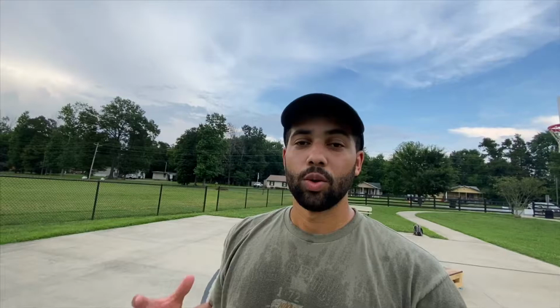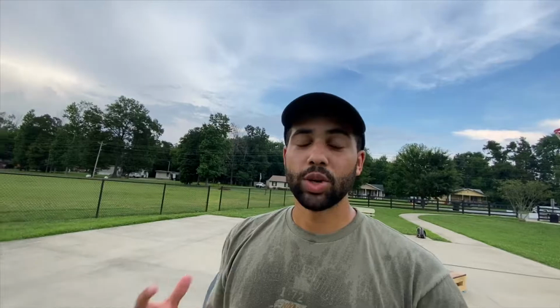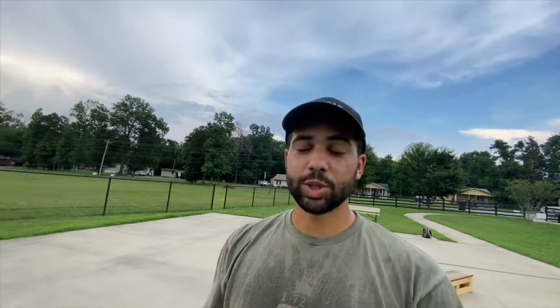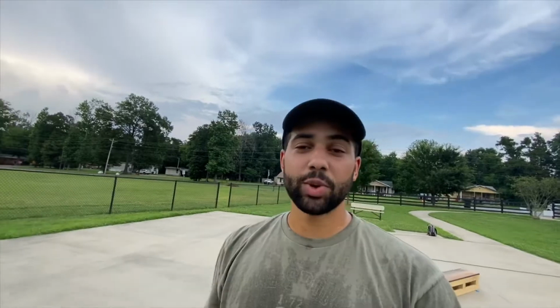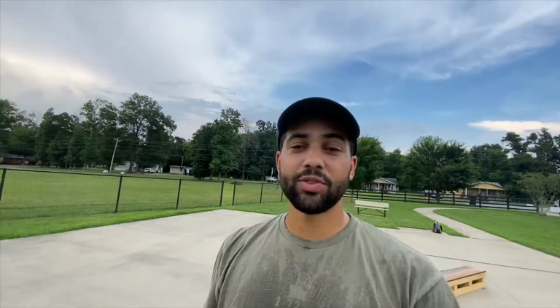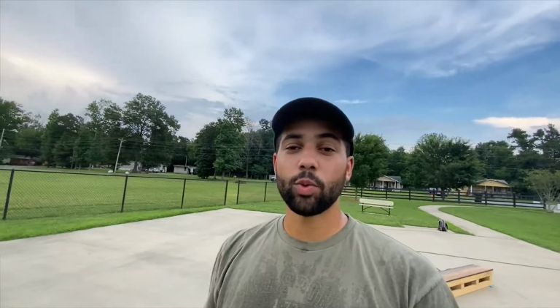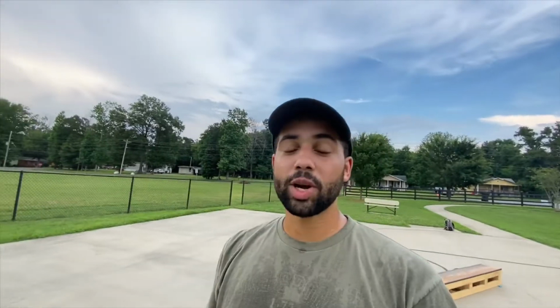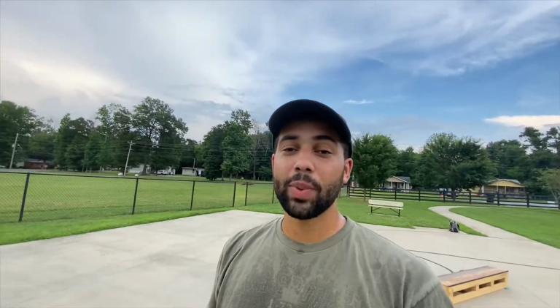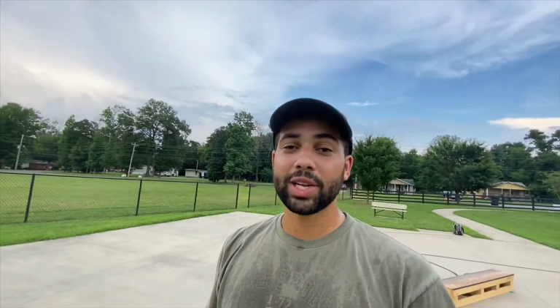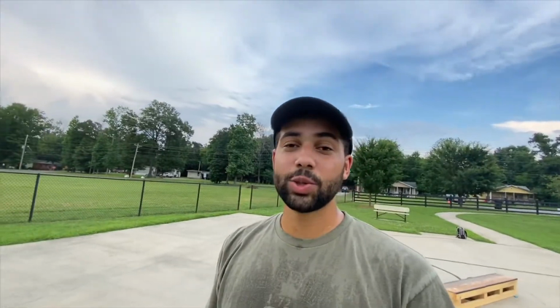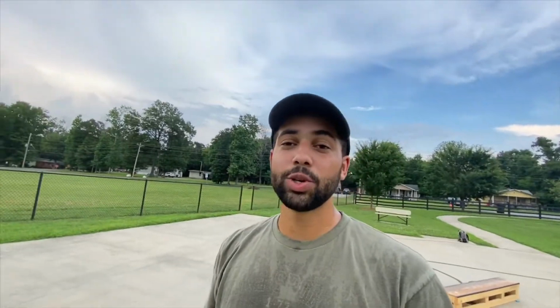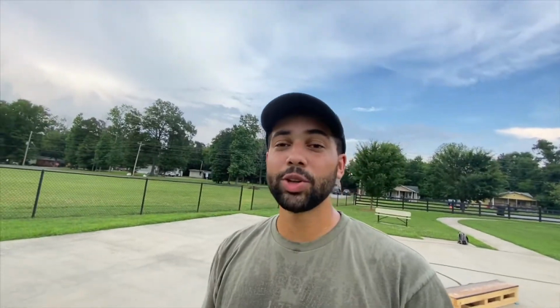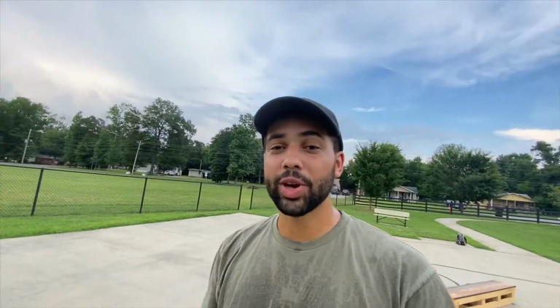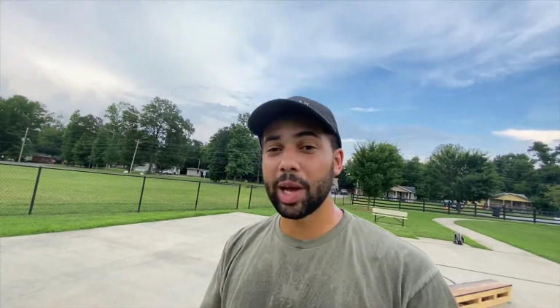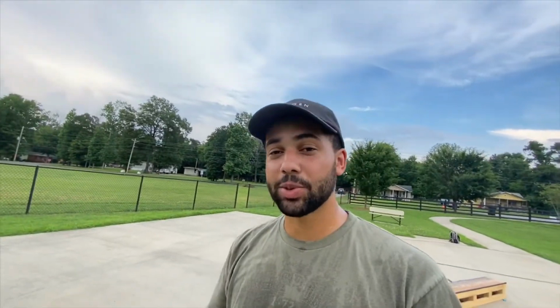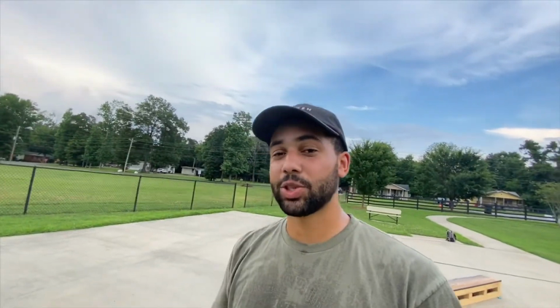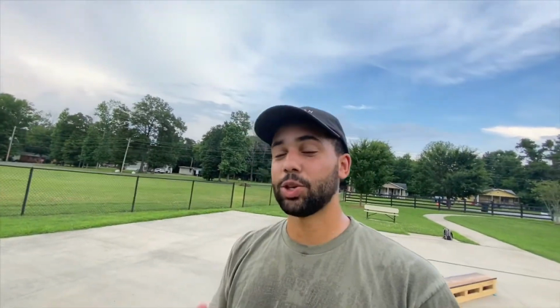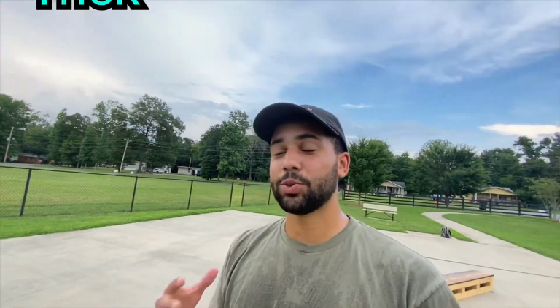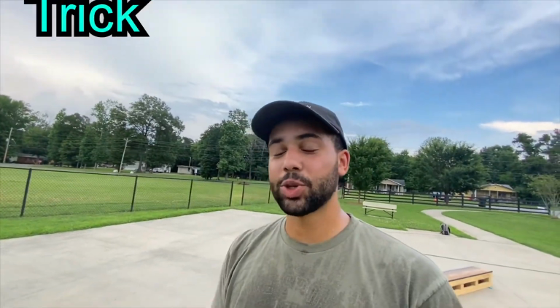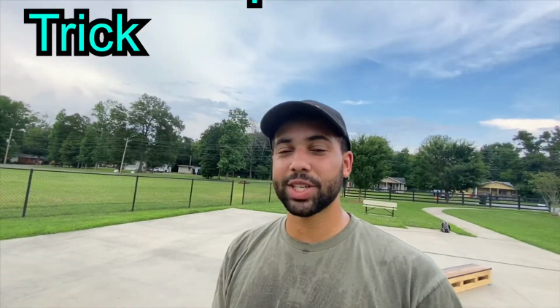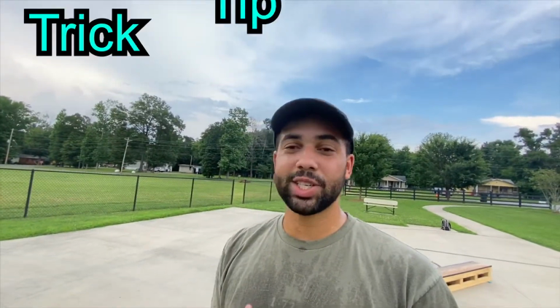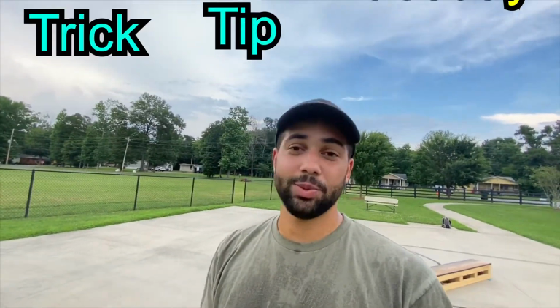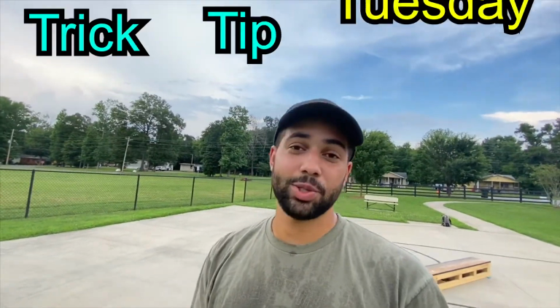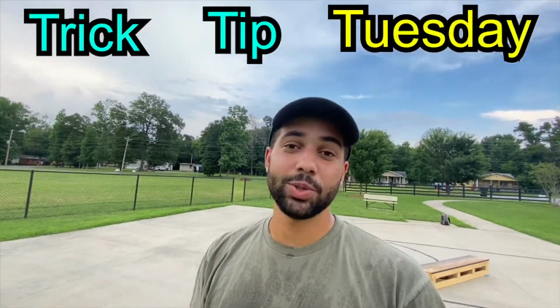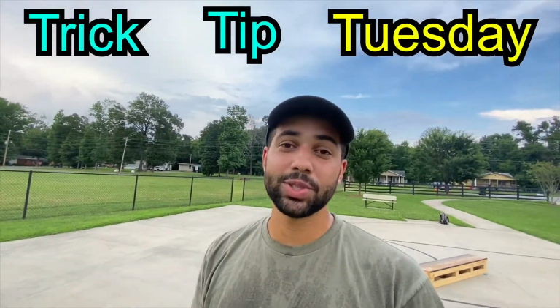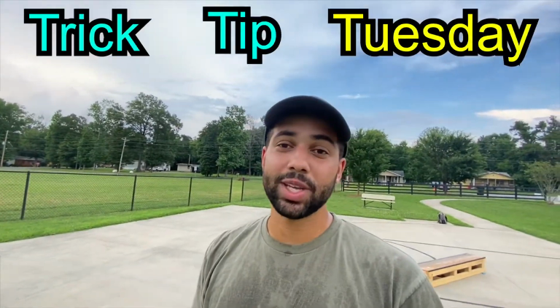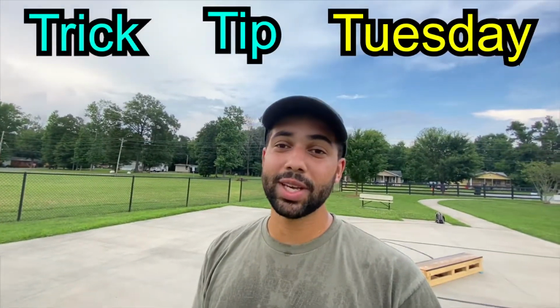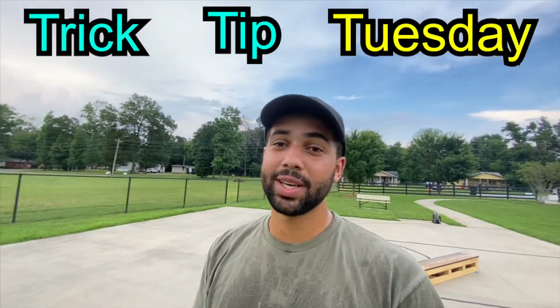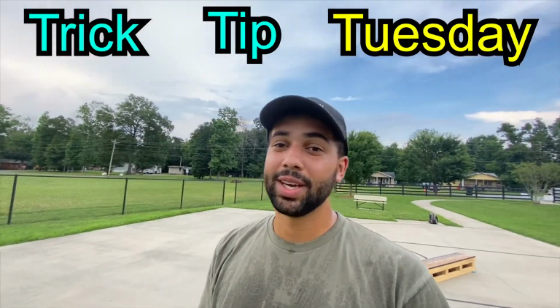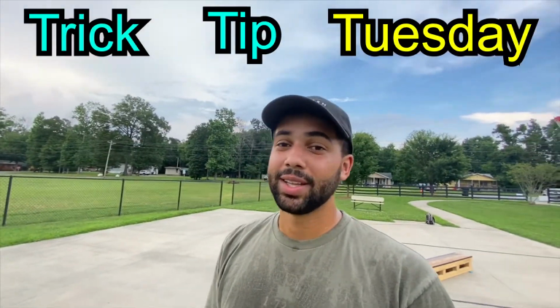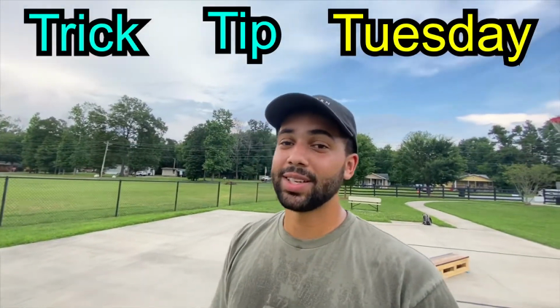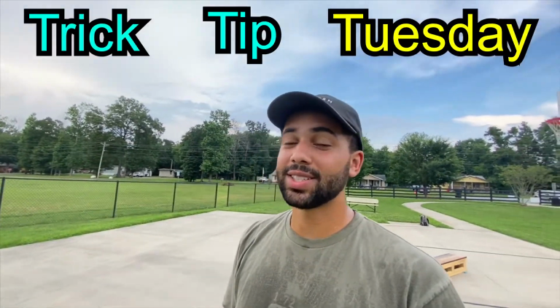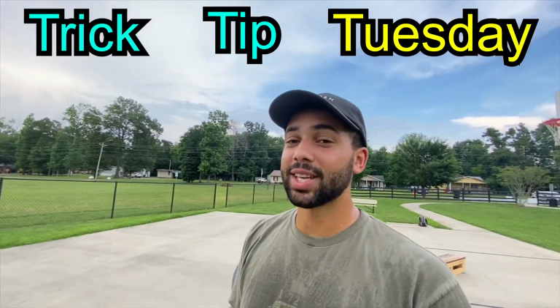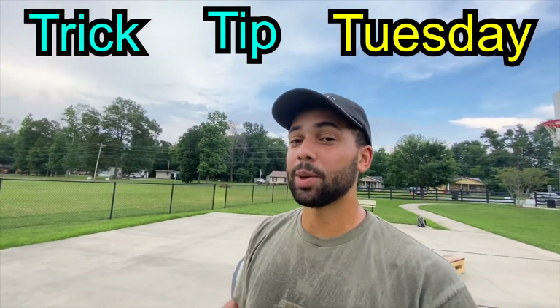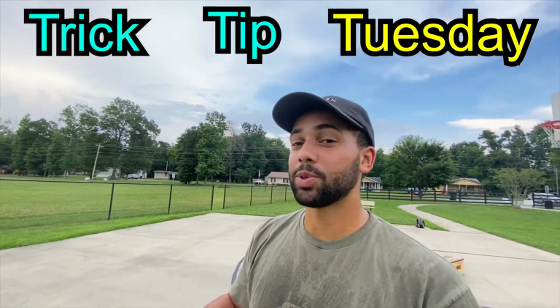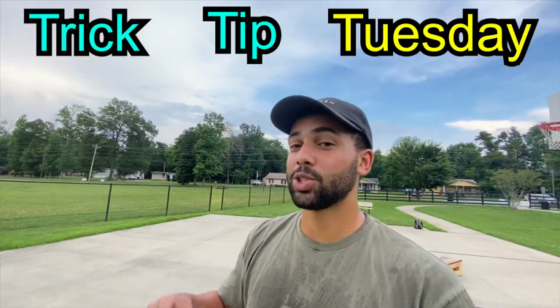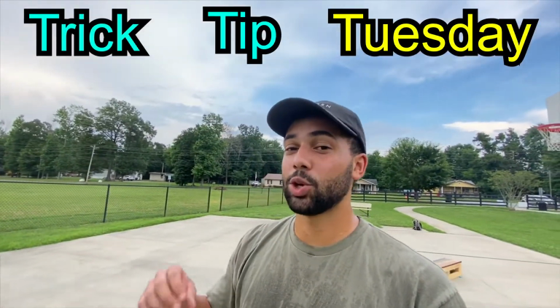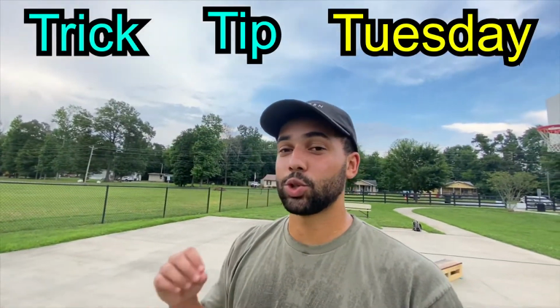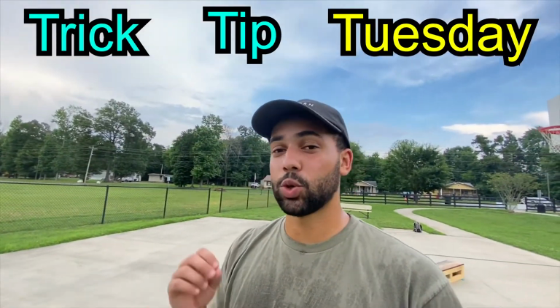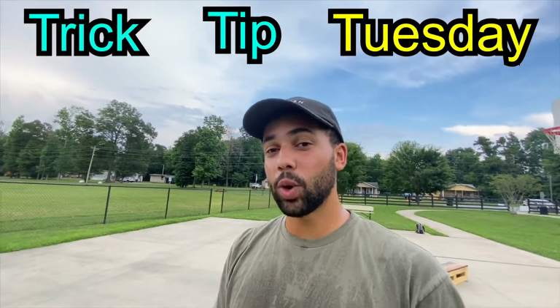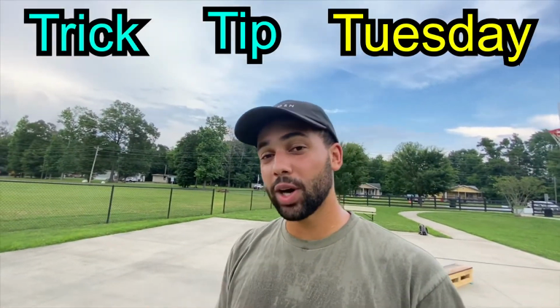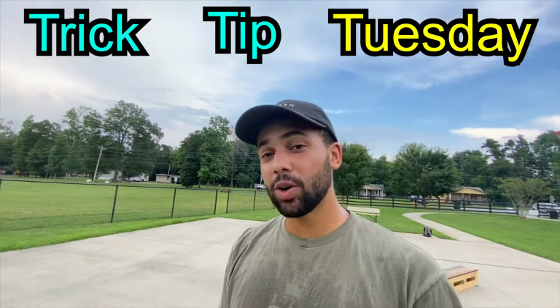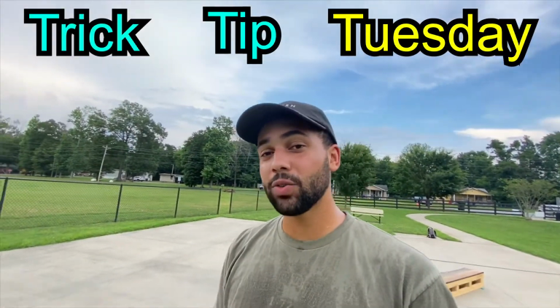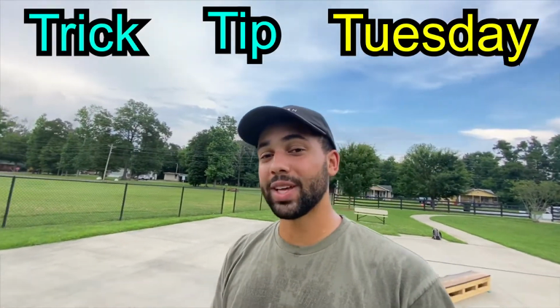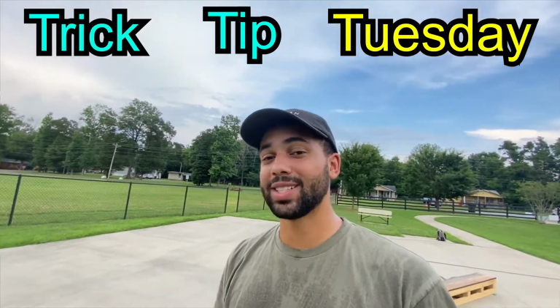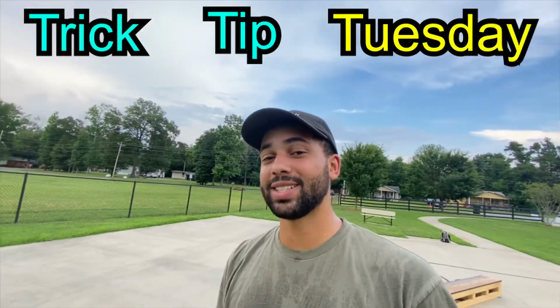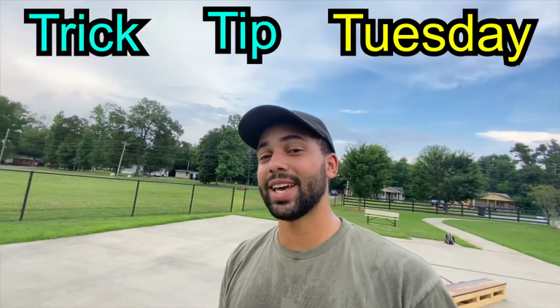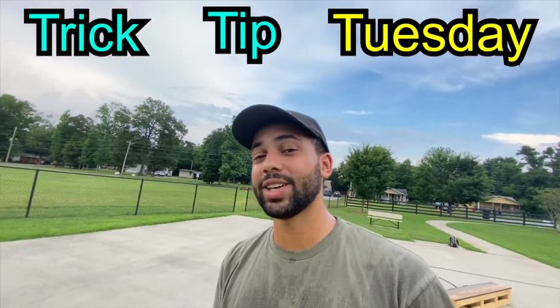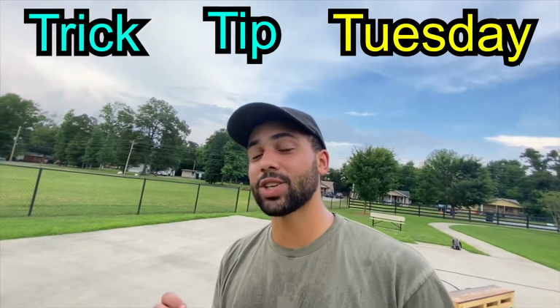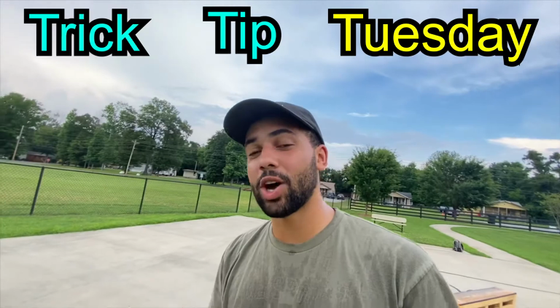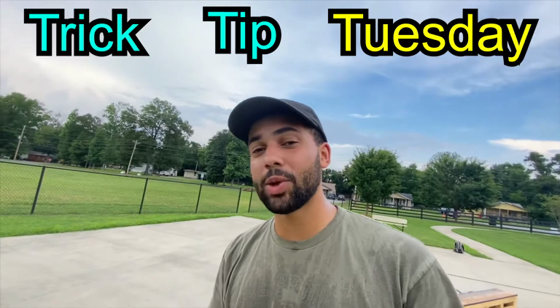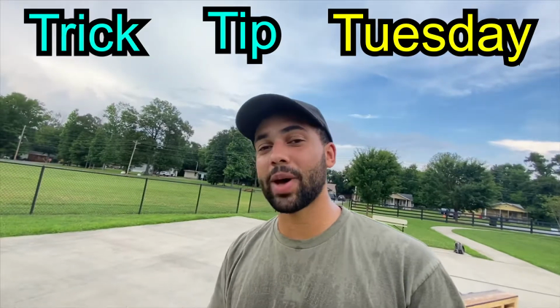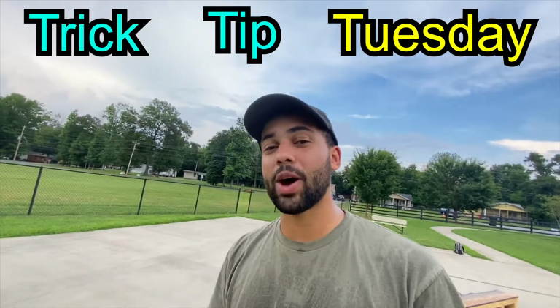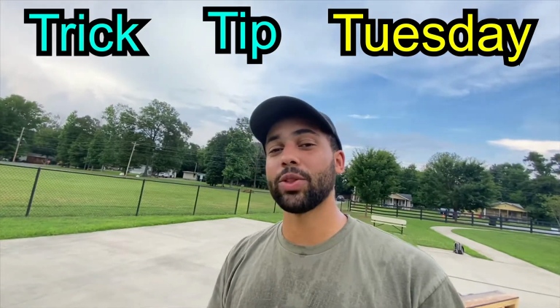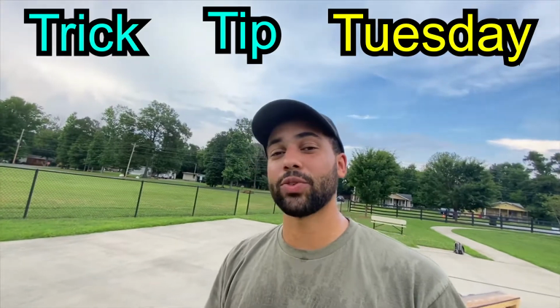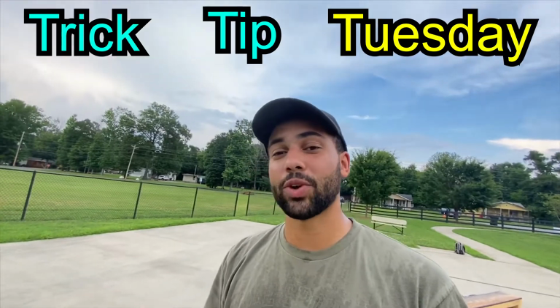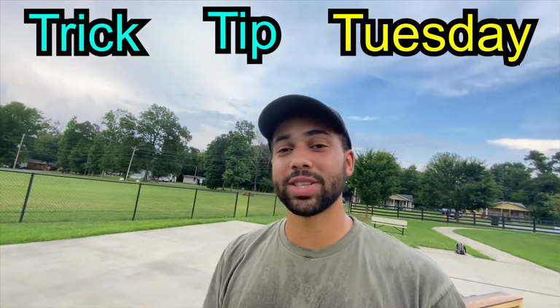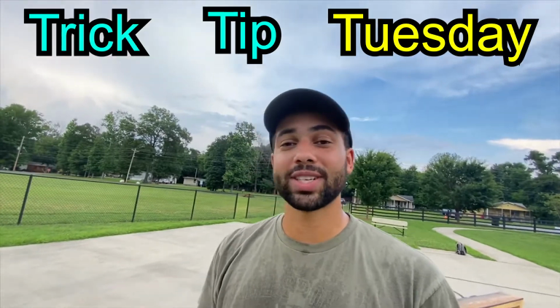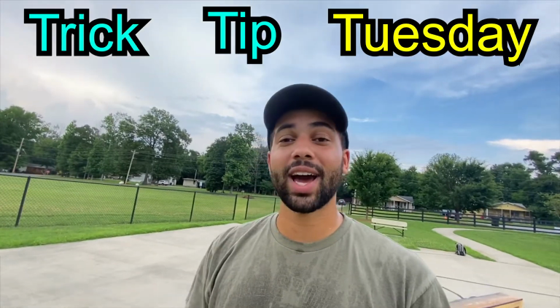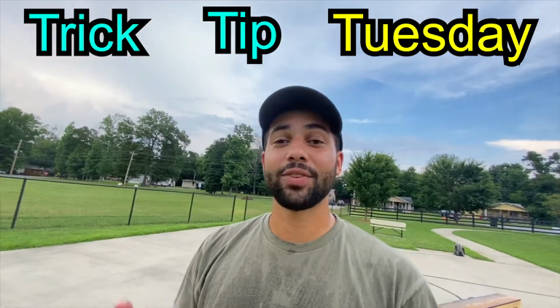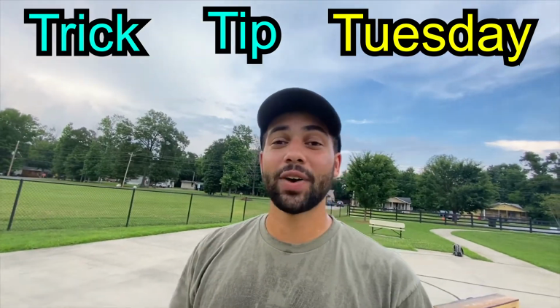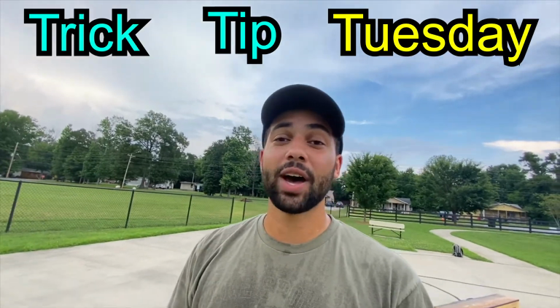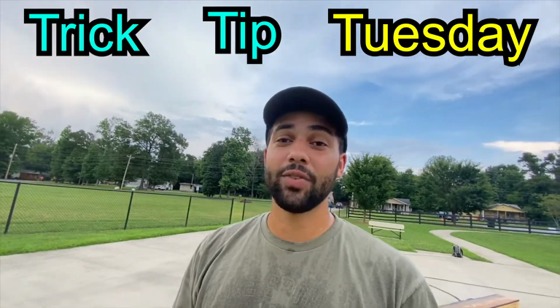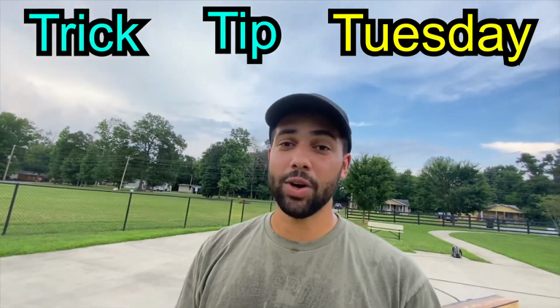What's up, everyone? Welcome back to another episode of Trick Tip Tuesday. This is episode 12, and today is all about the frontside 5.0.